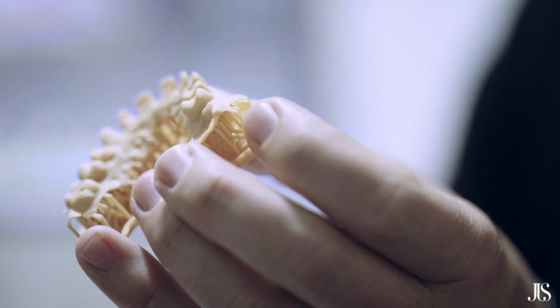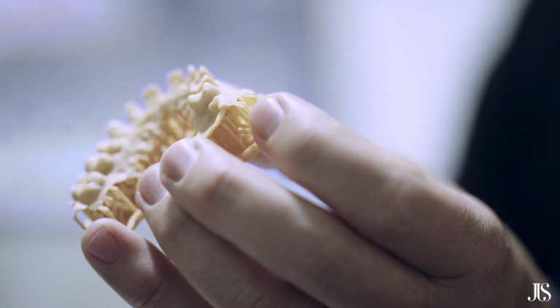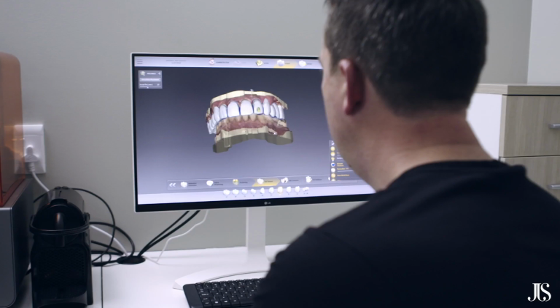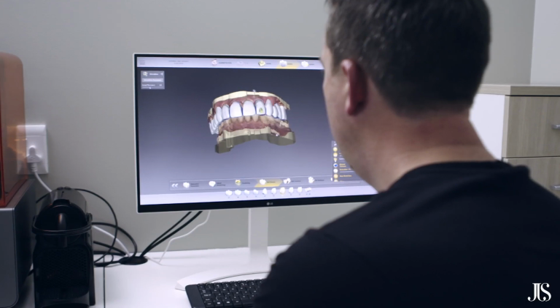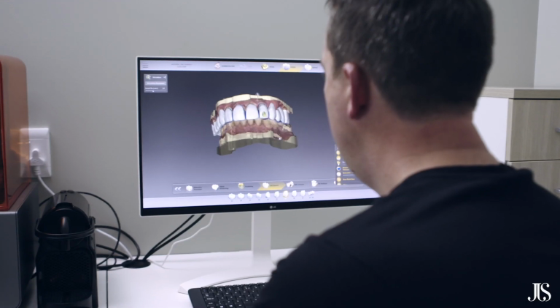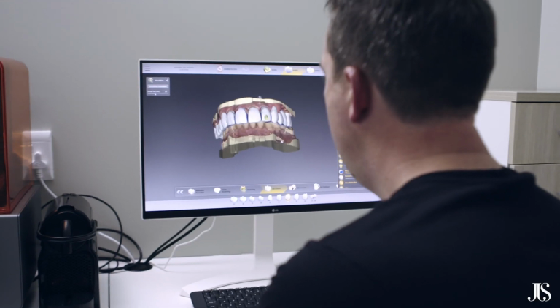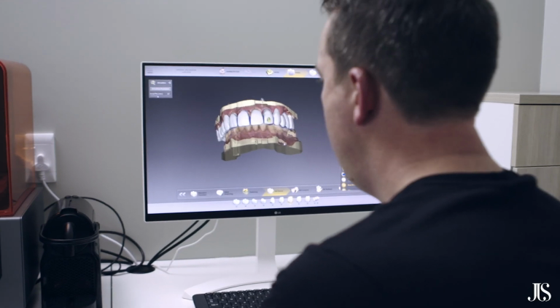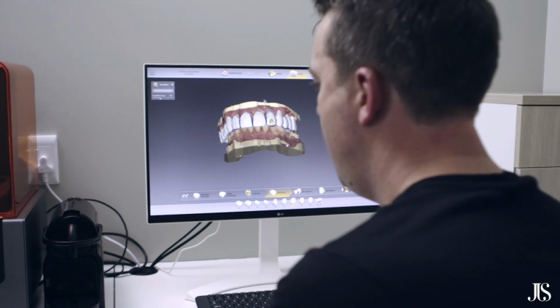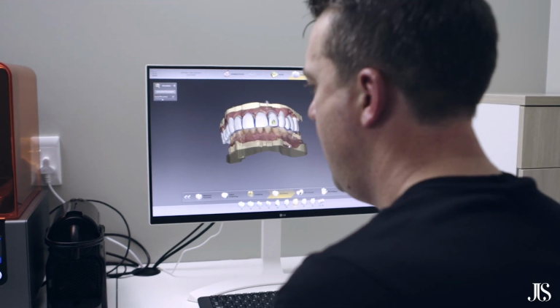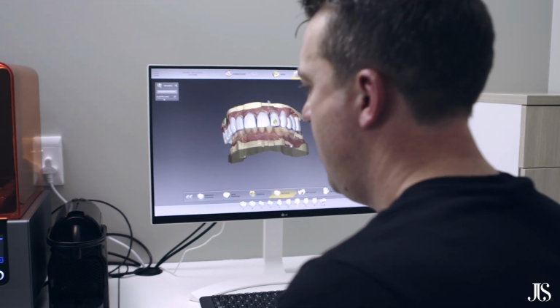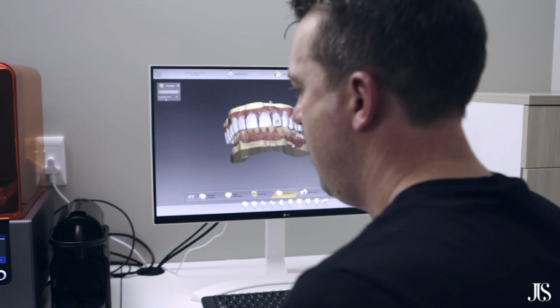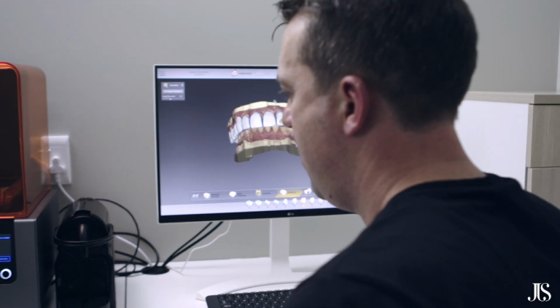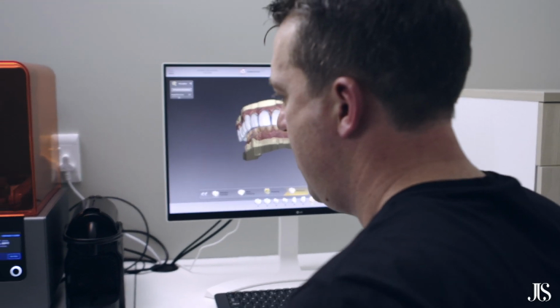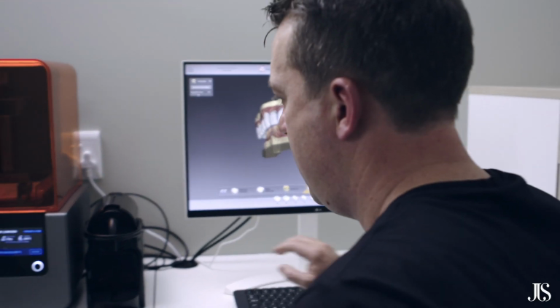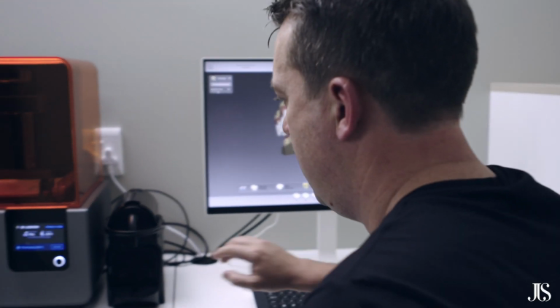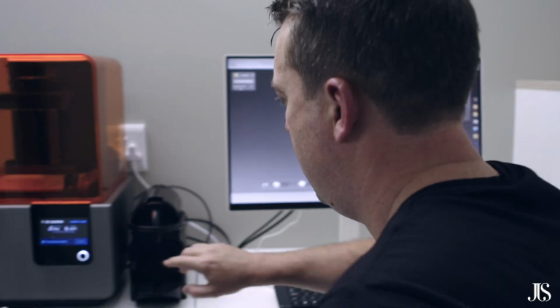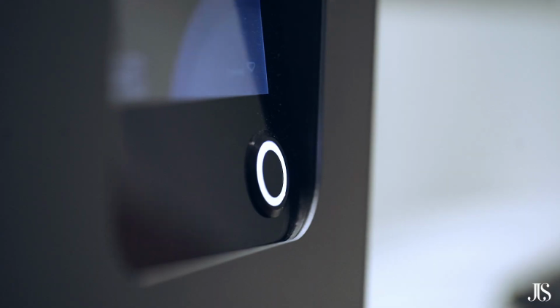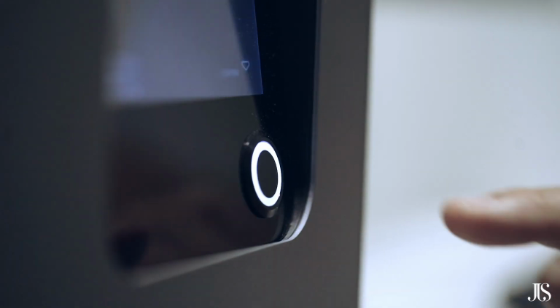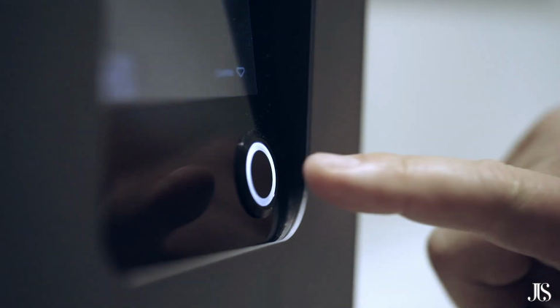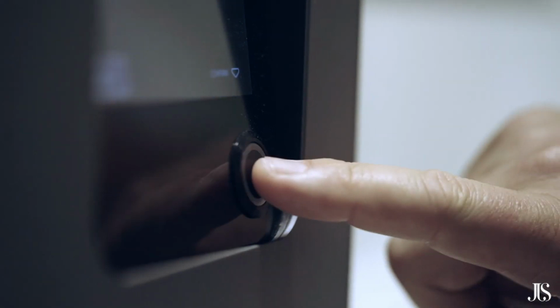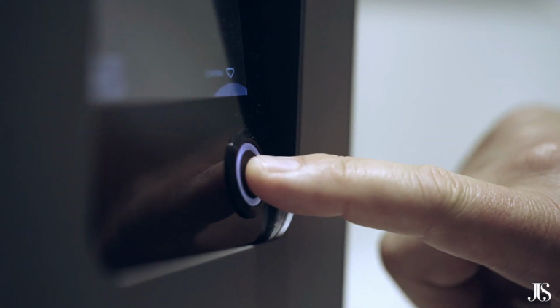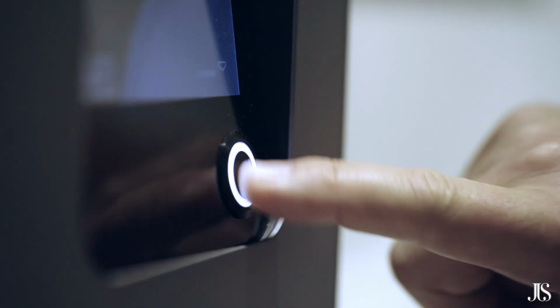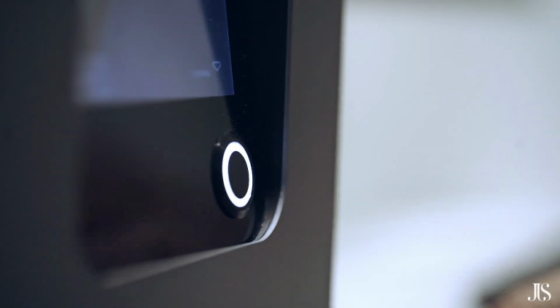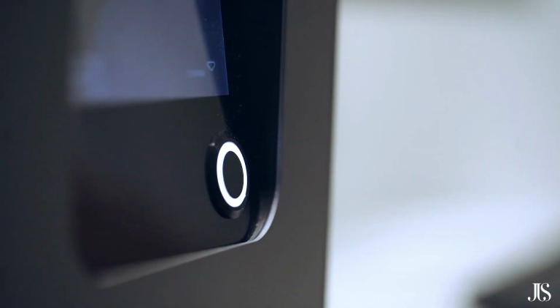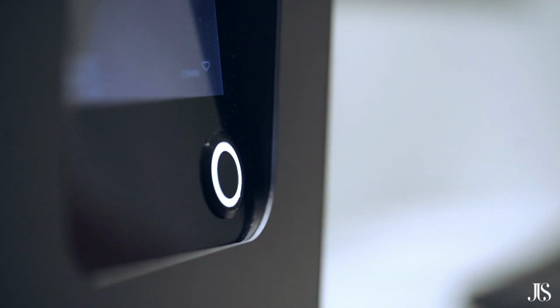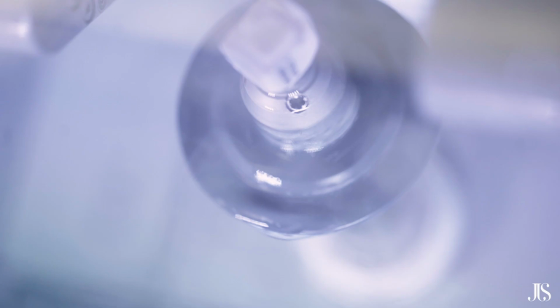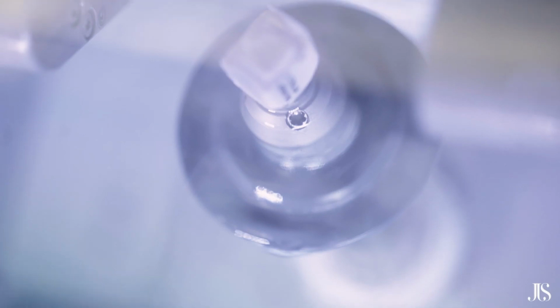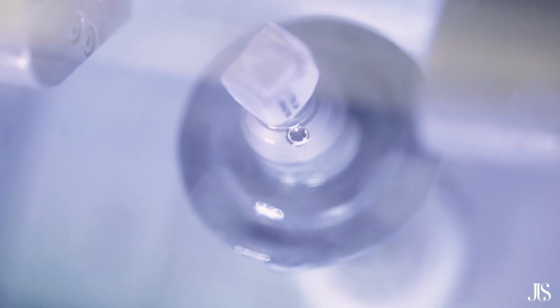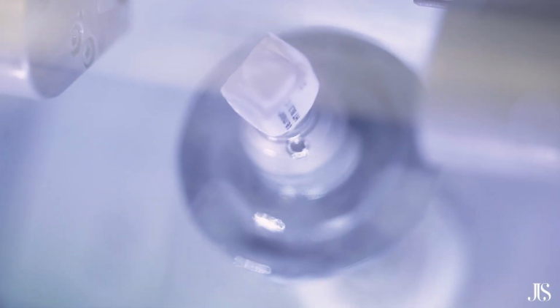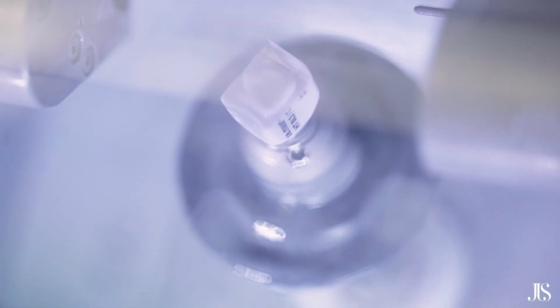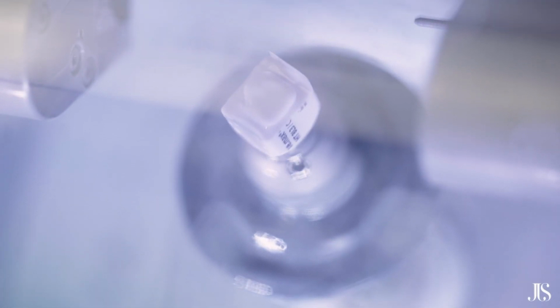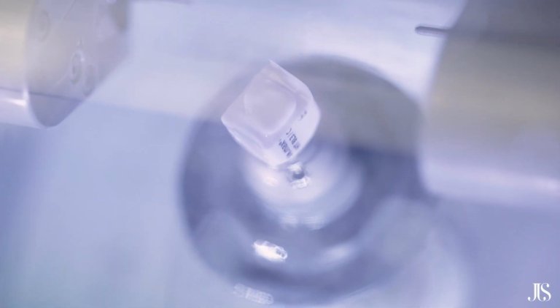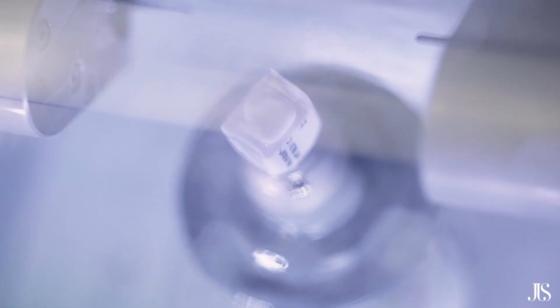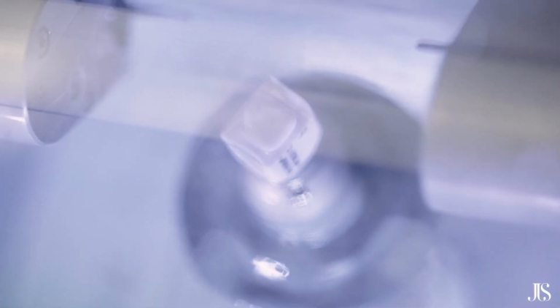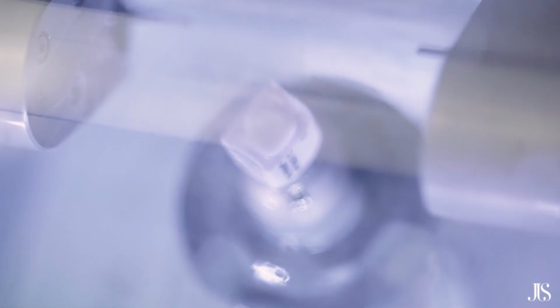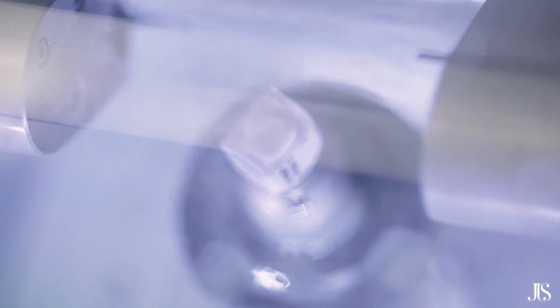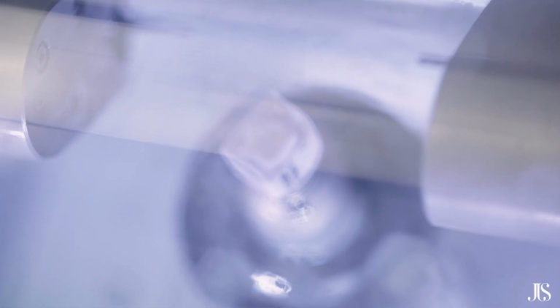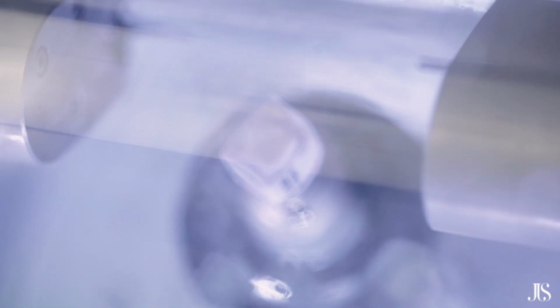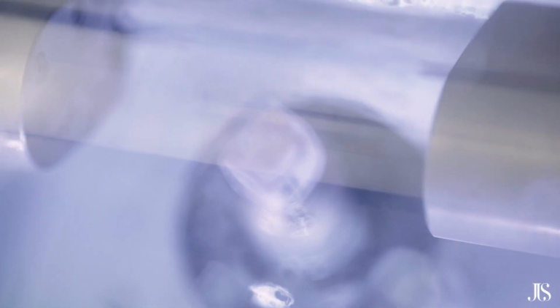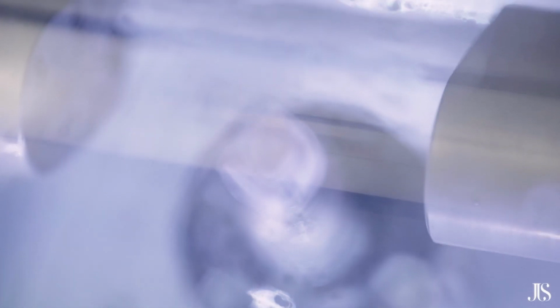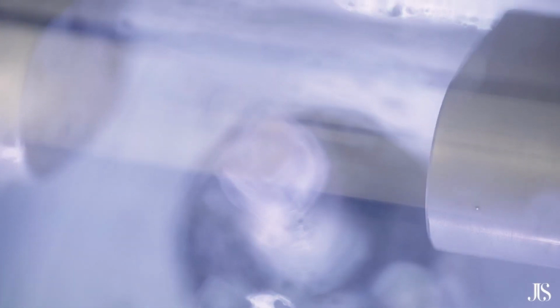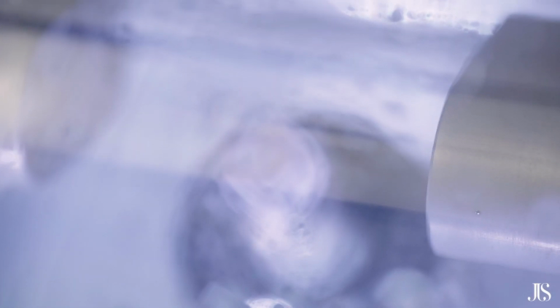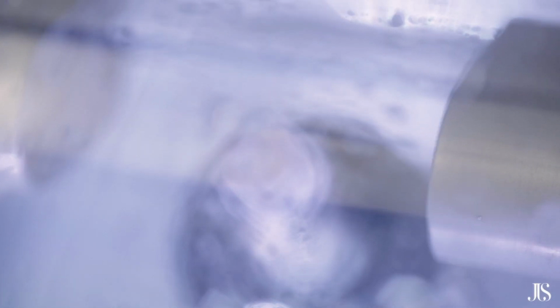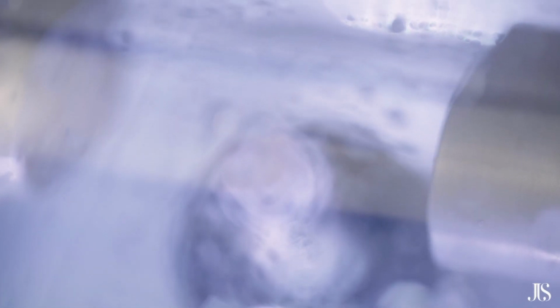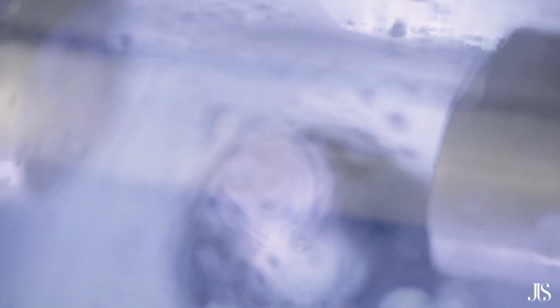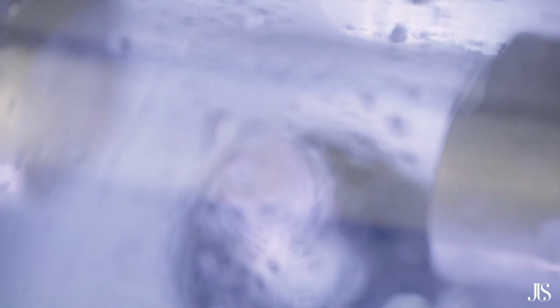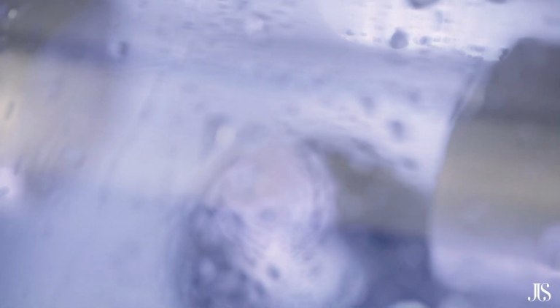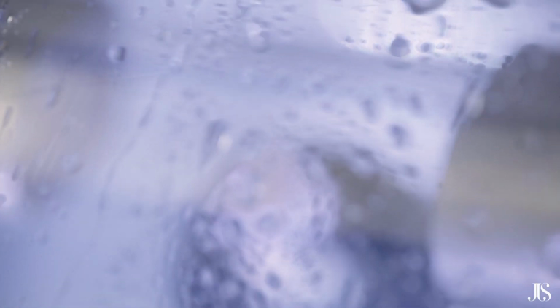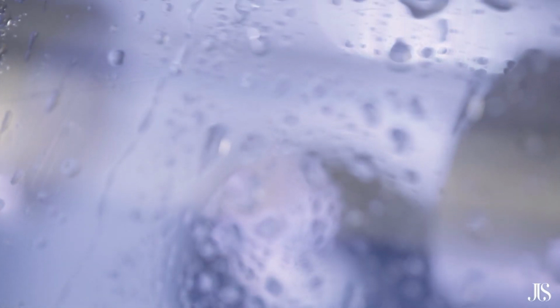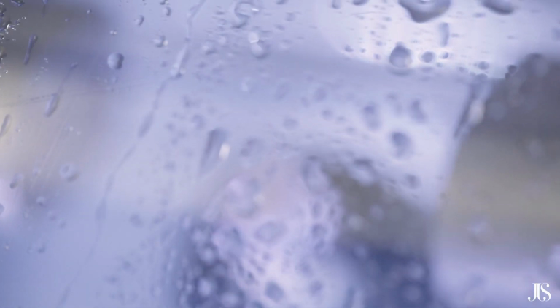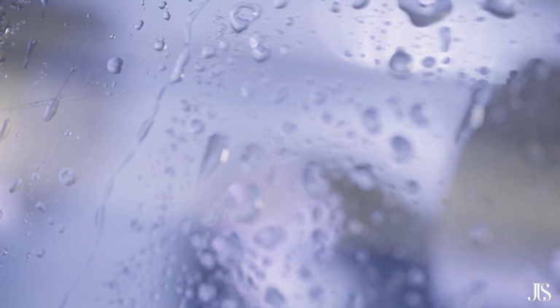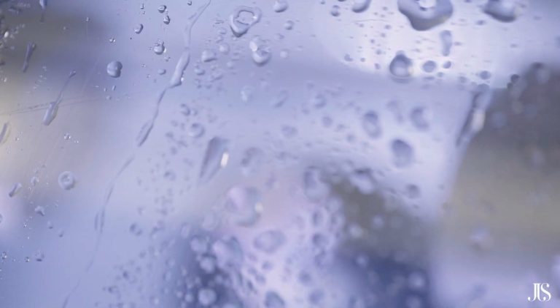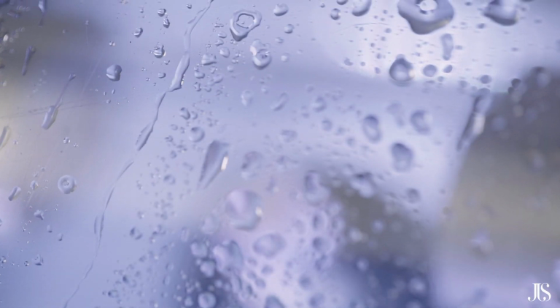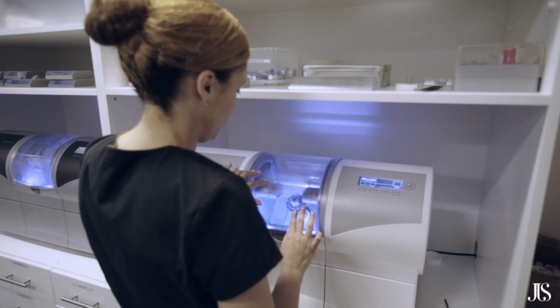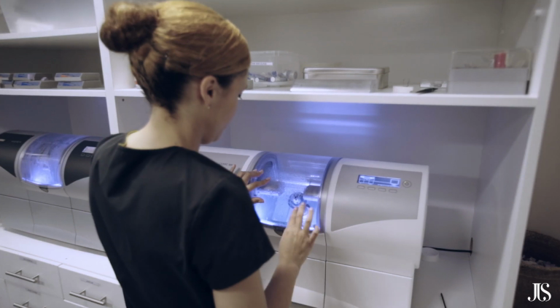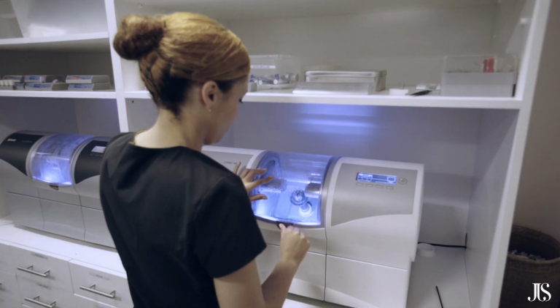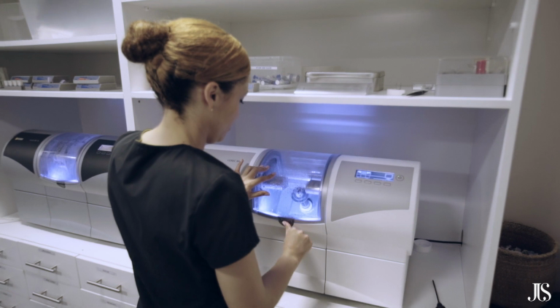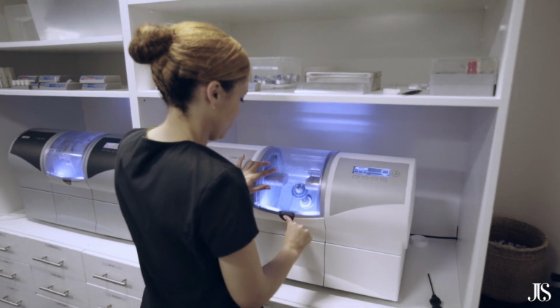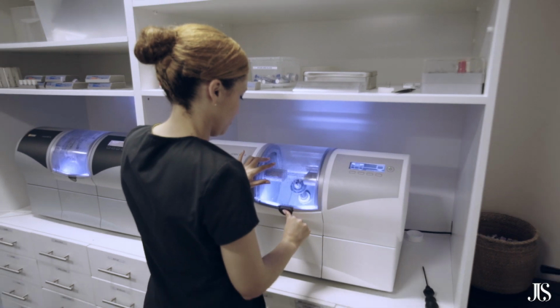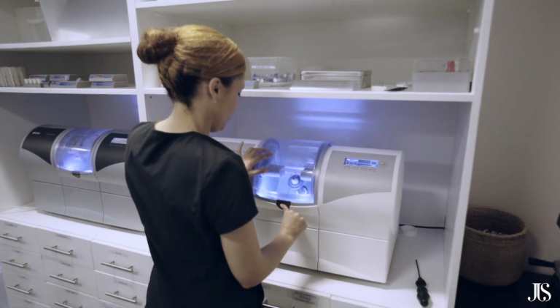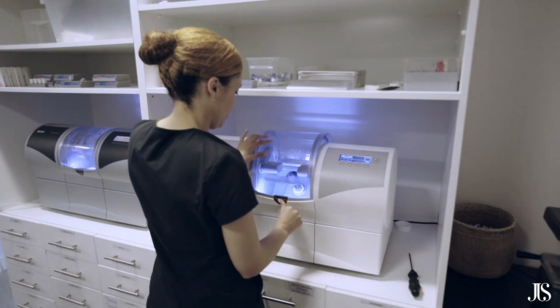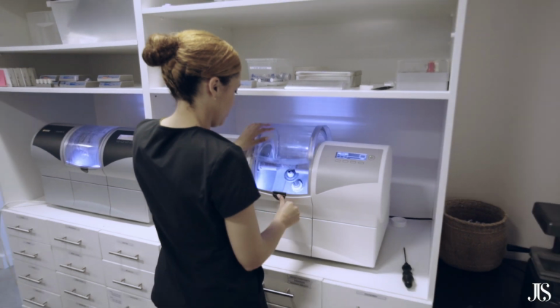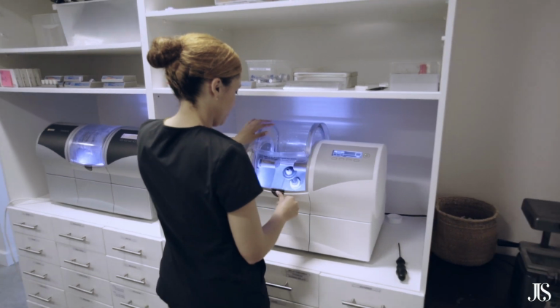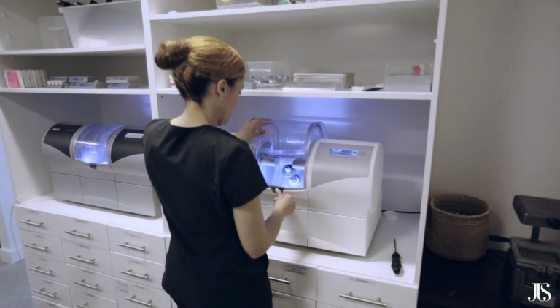From there on out, we are able to take this into our manufacturing studio, into our dental lab which is on site, where we are able to produce these restorations.